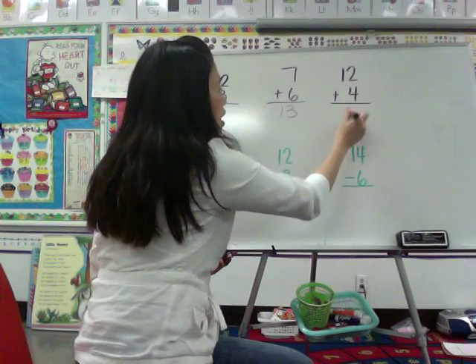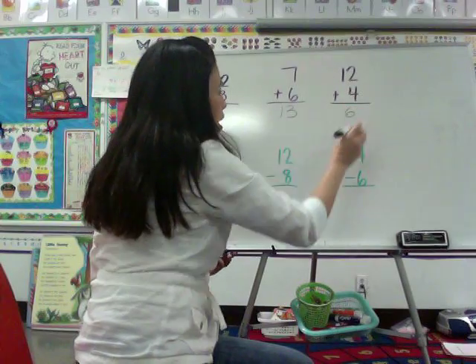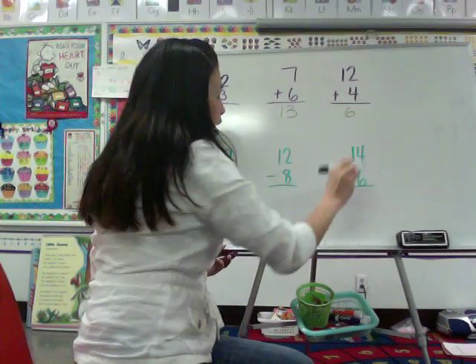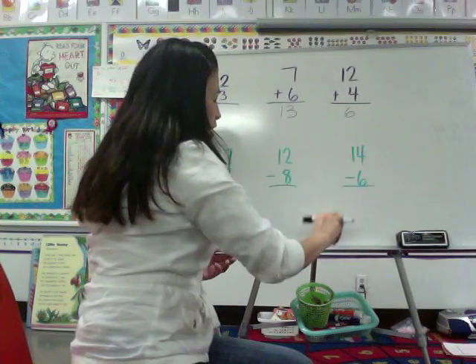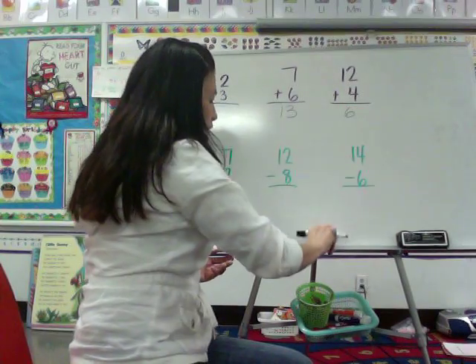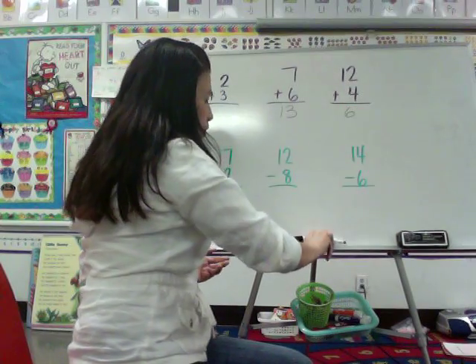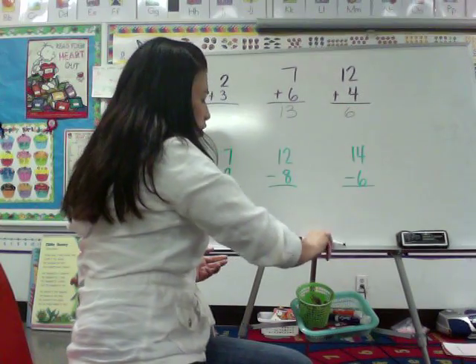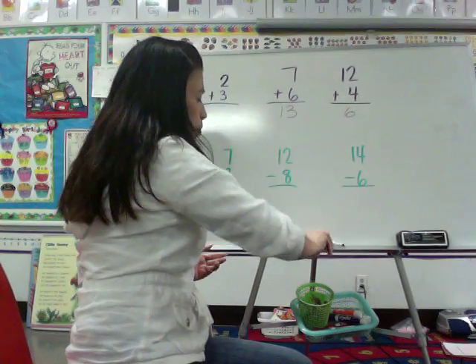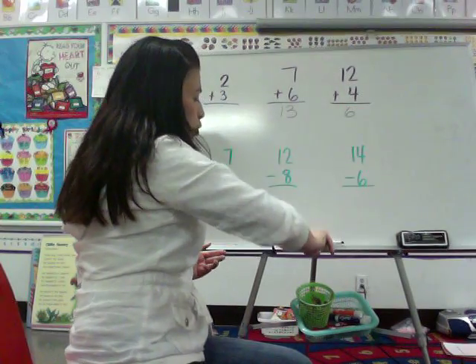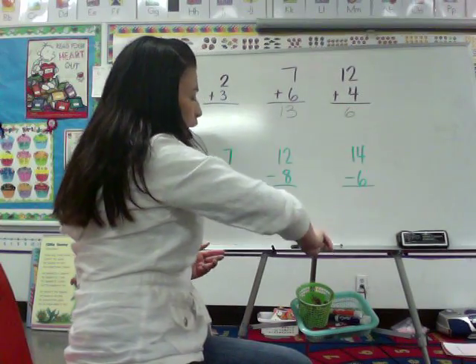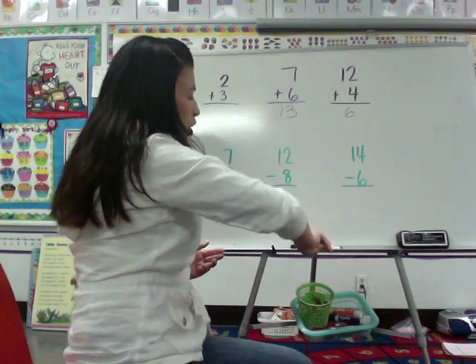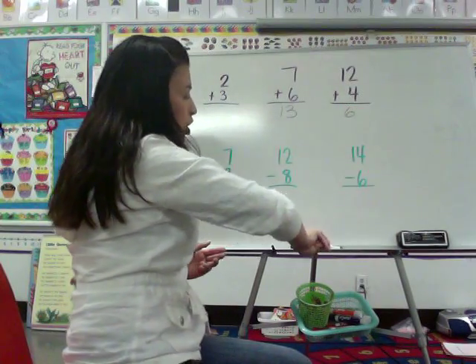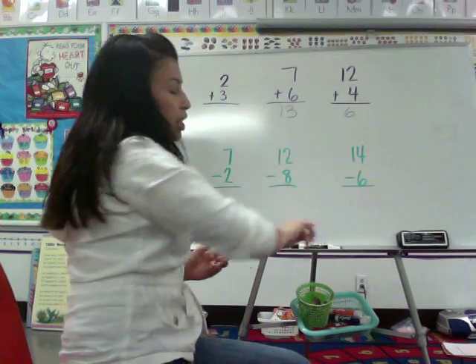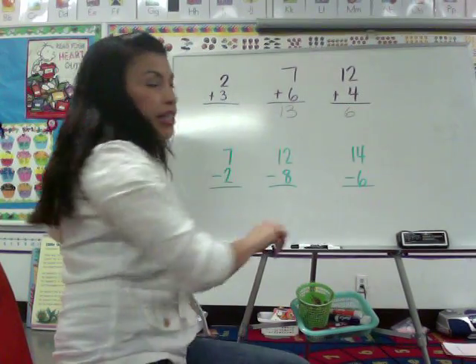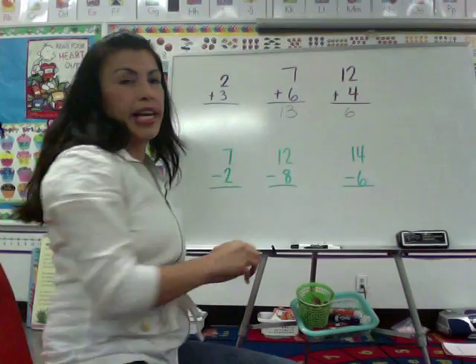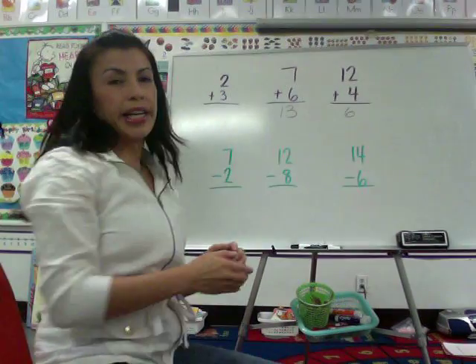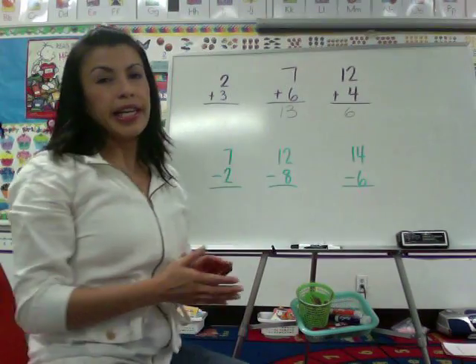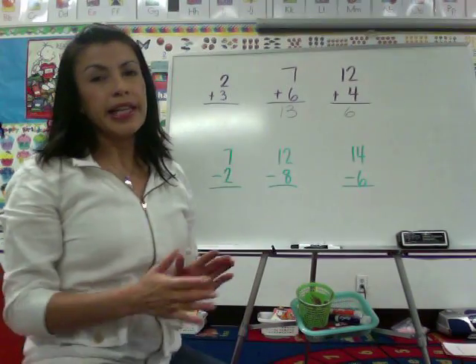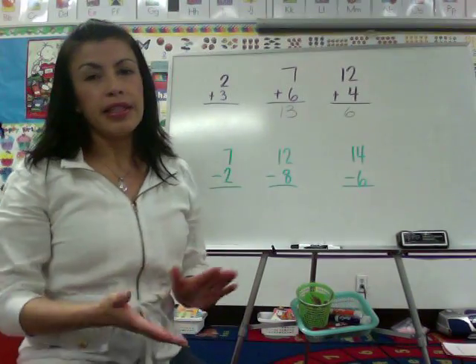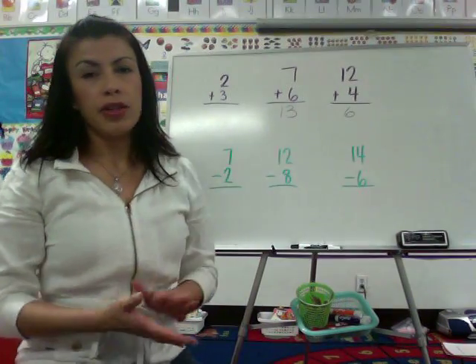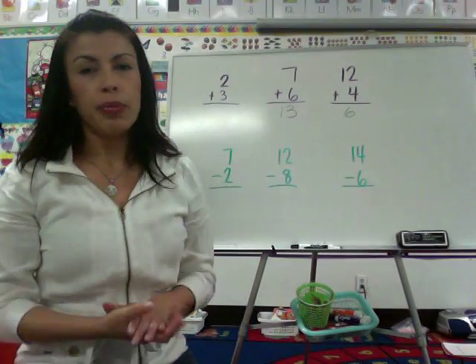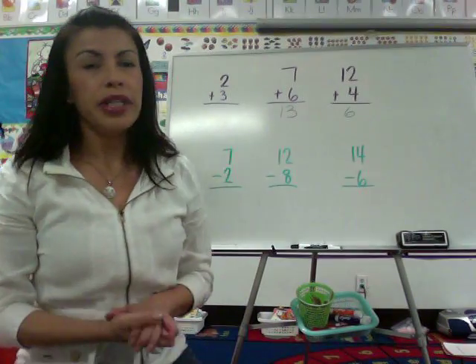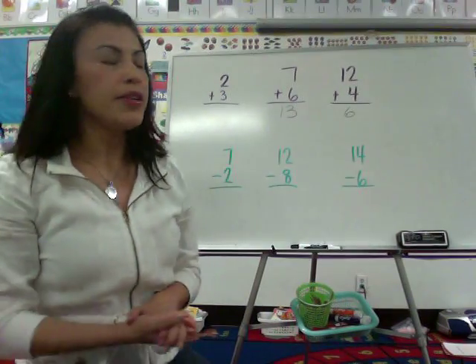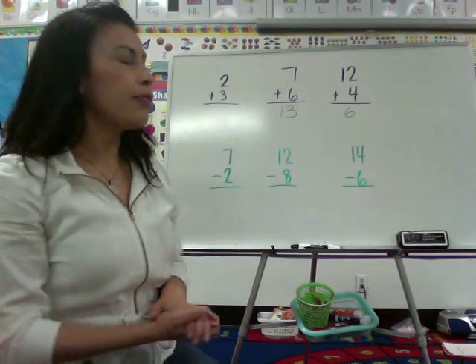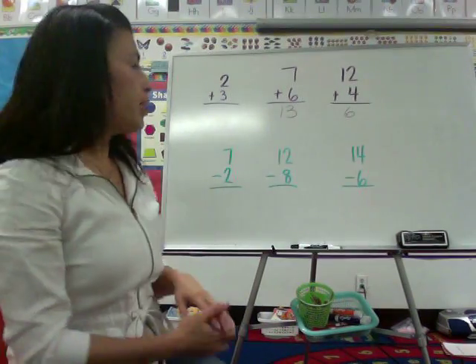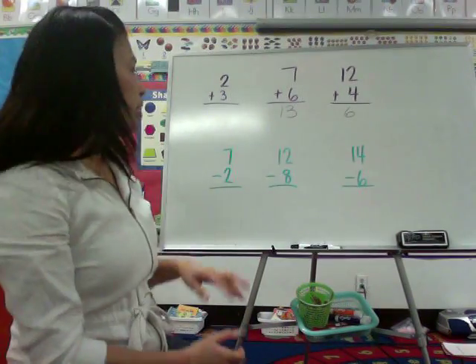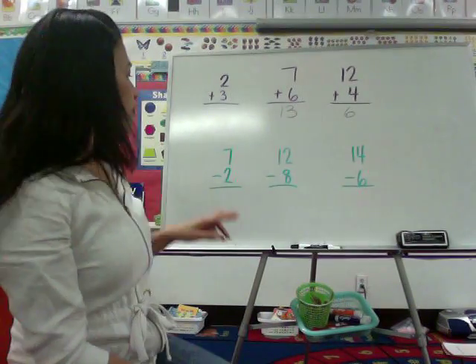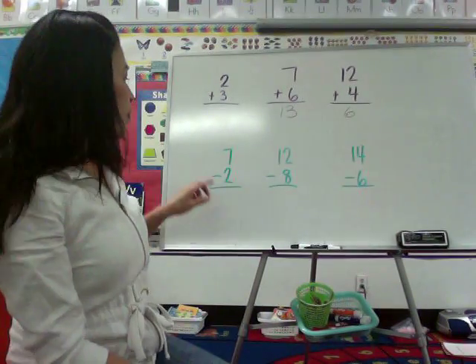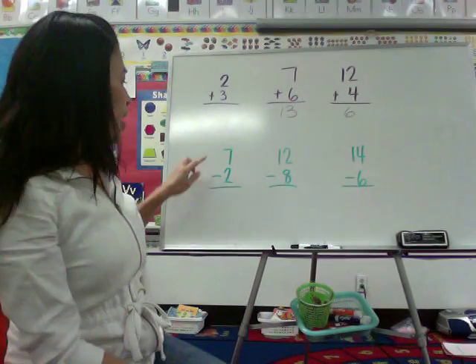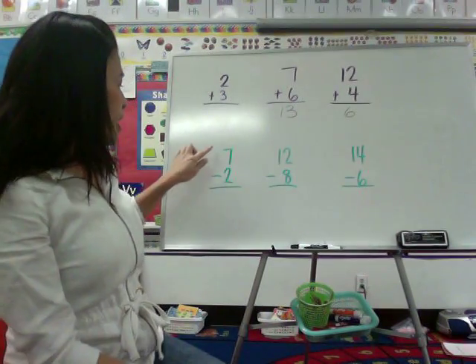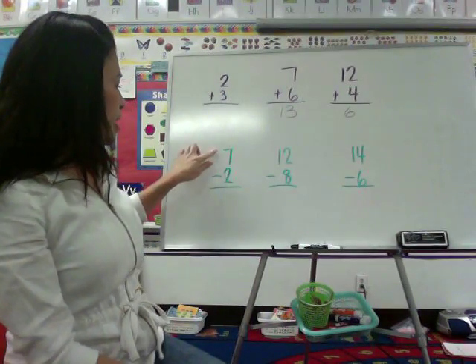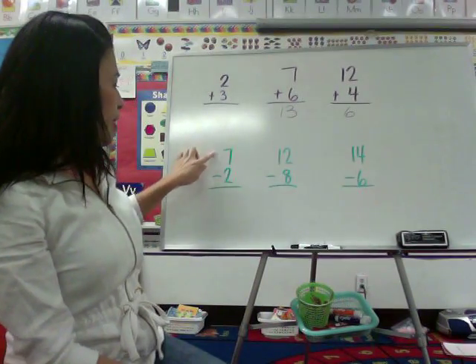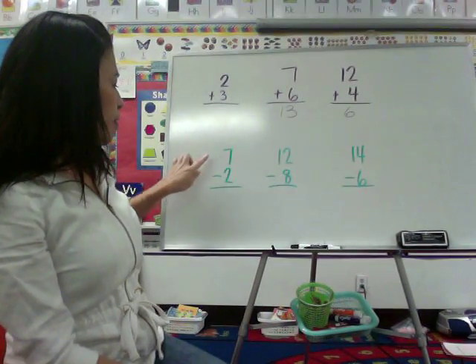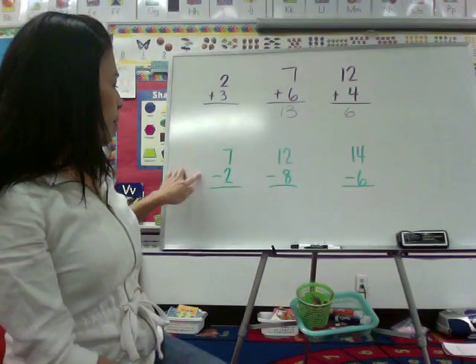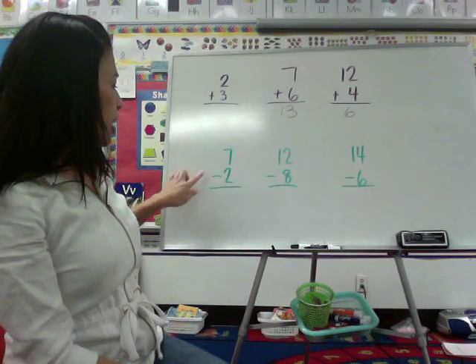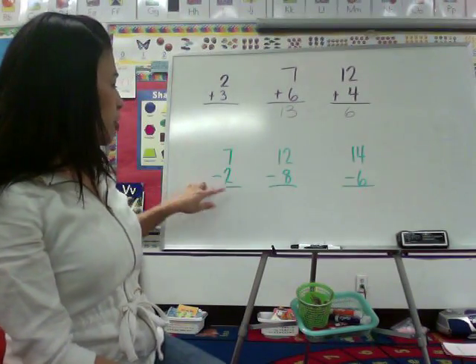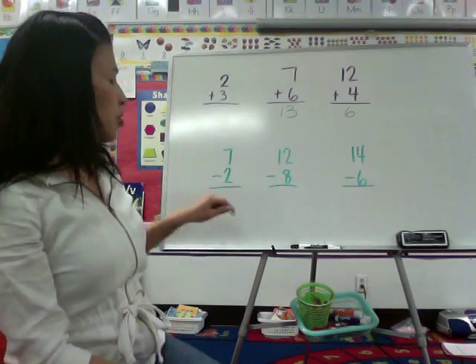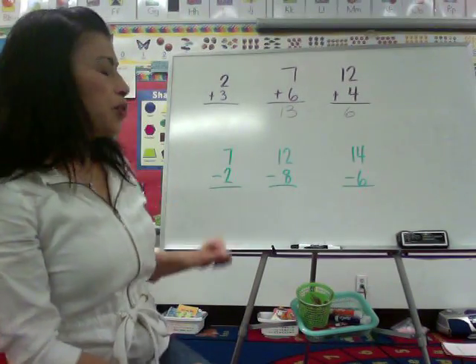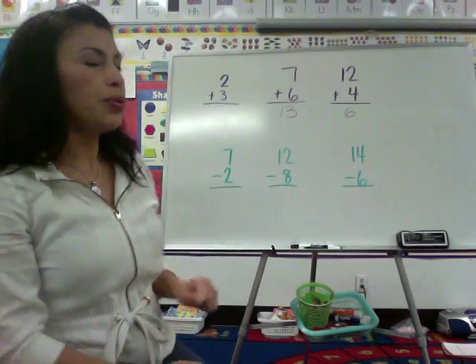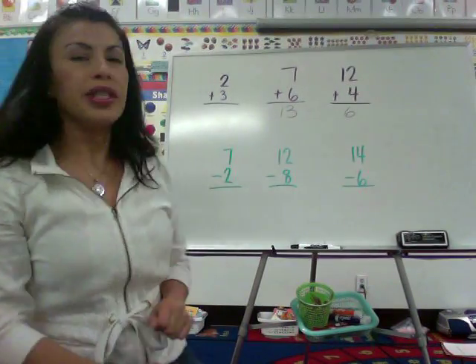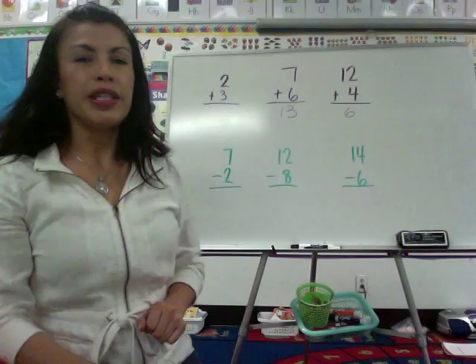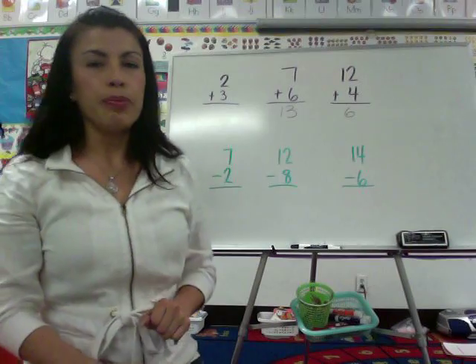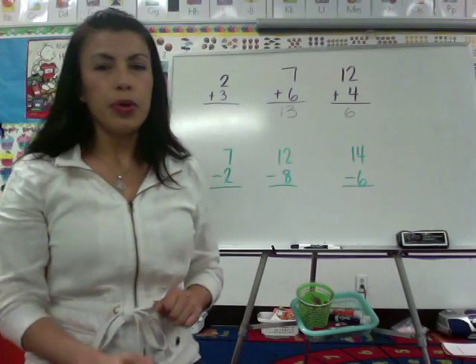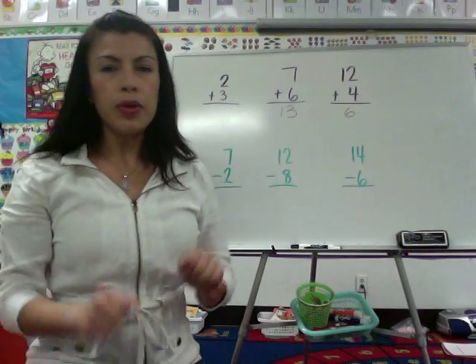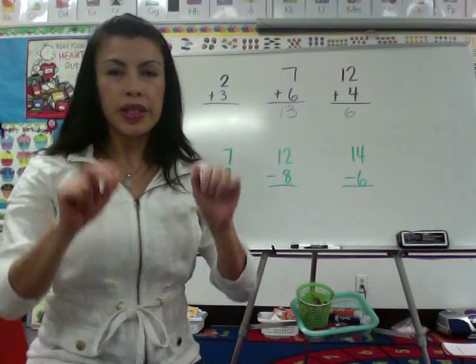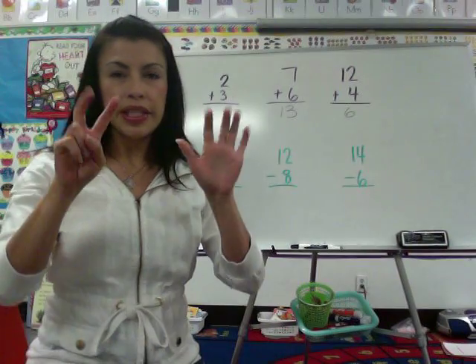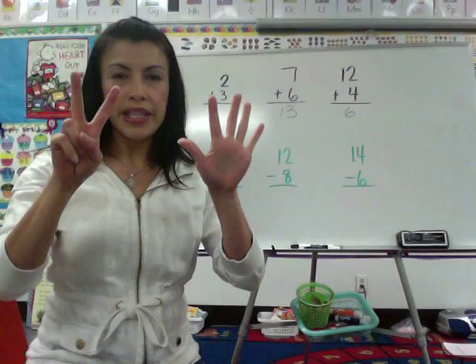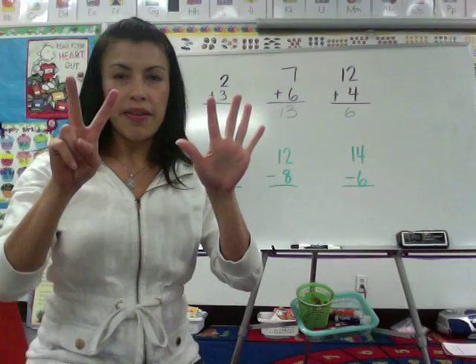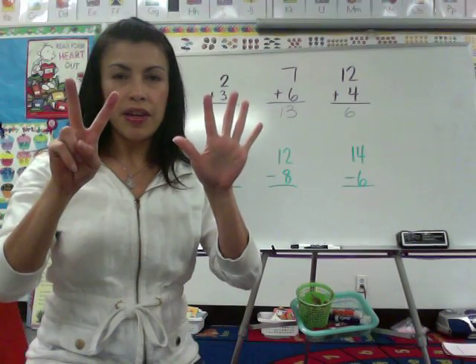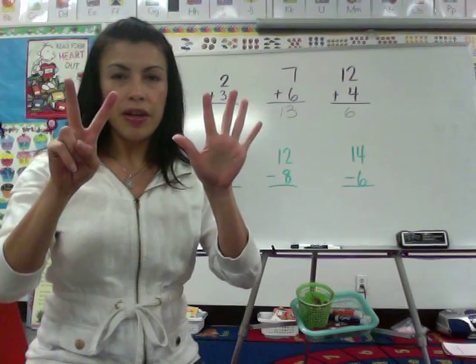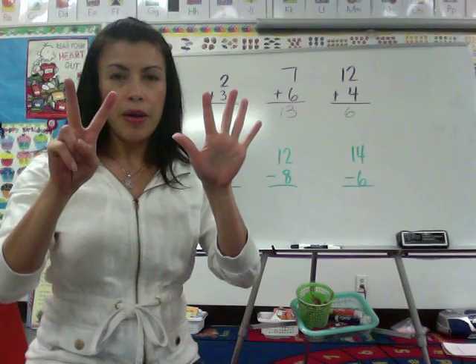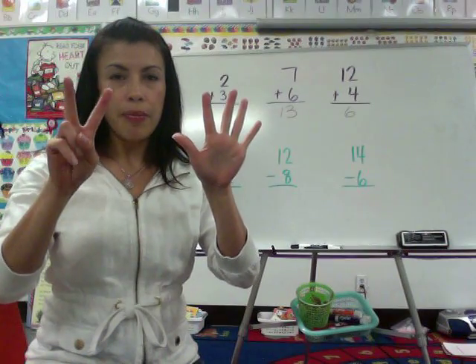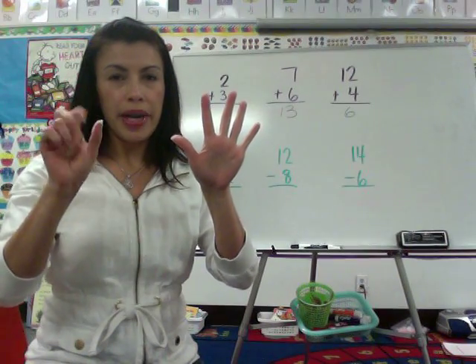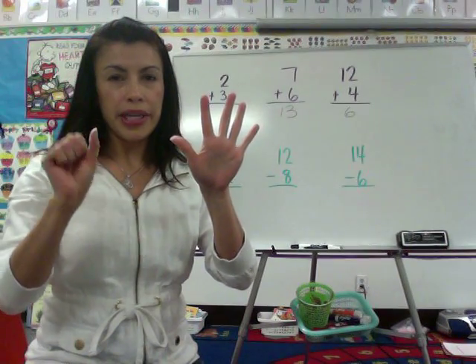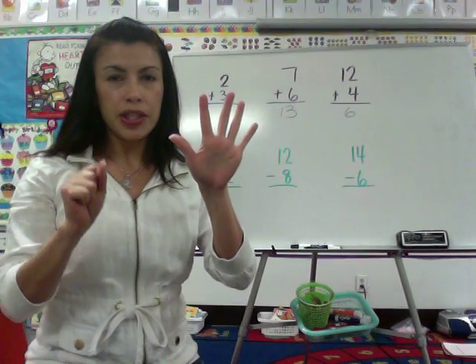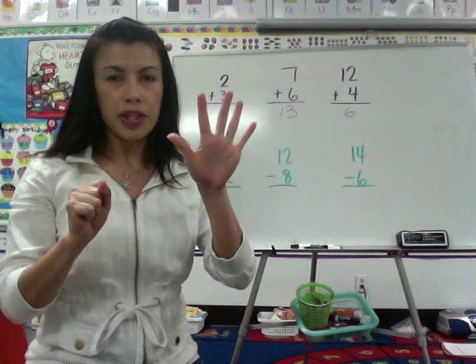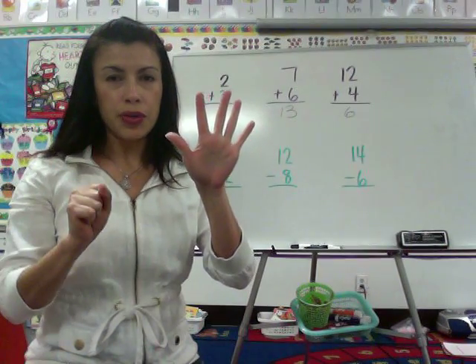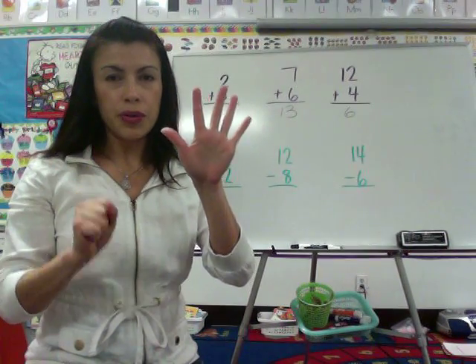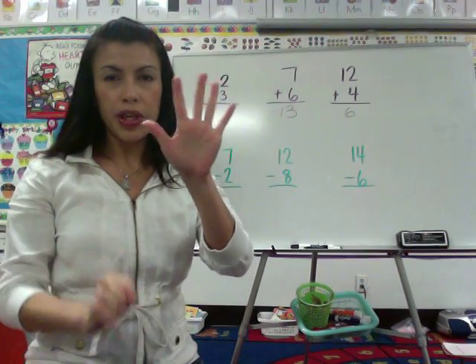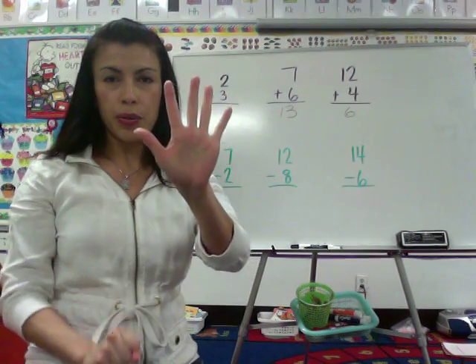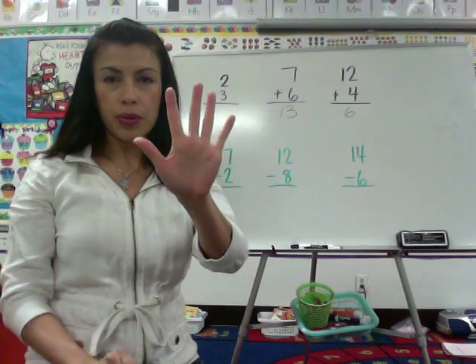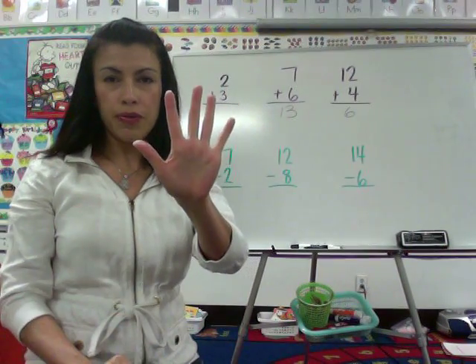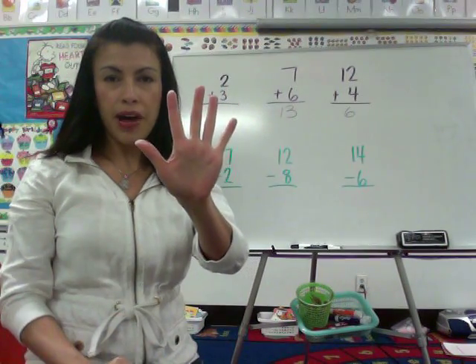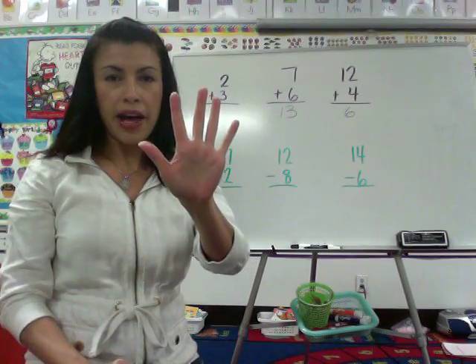Now for subtraction, the technique is a little bit different. 7 minus 2, simple. 7 minus 2 equals 5.